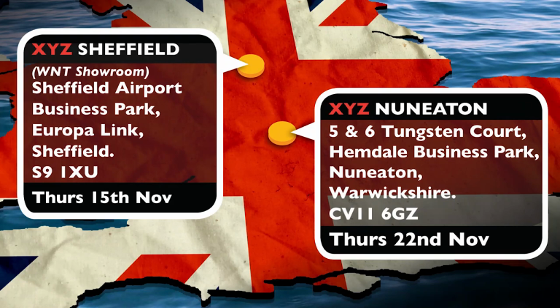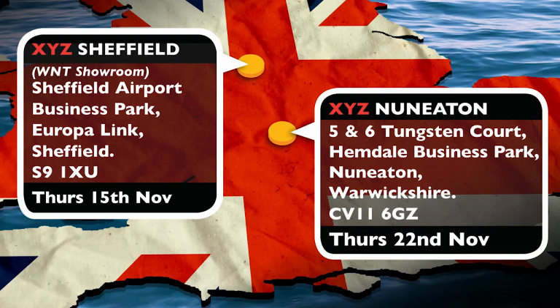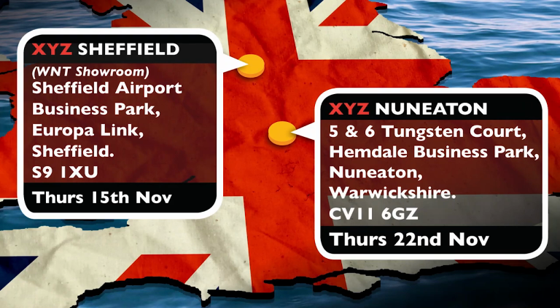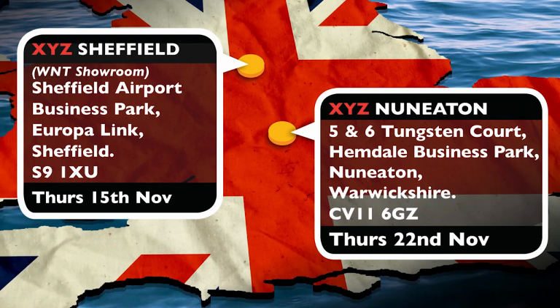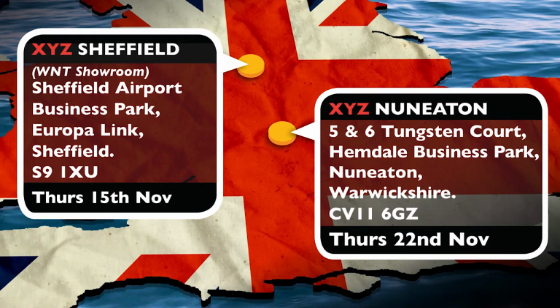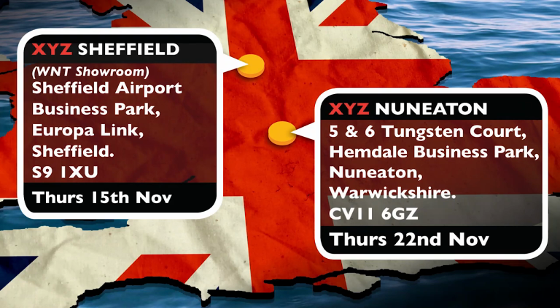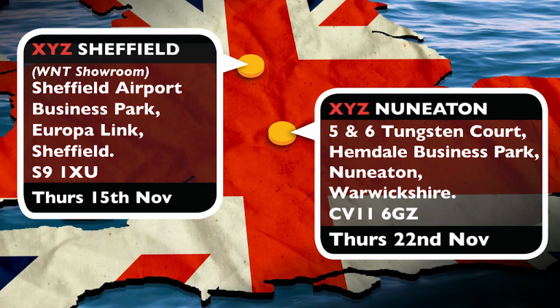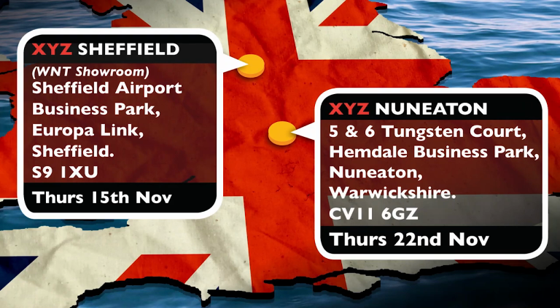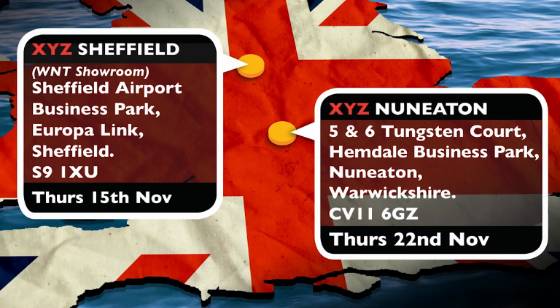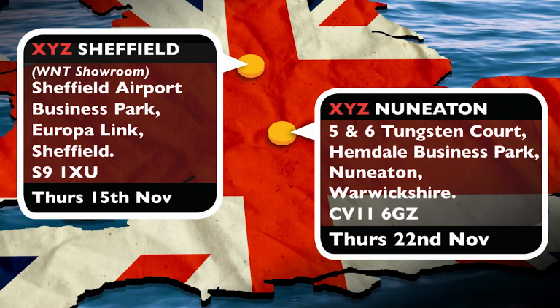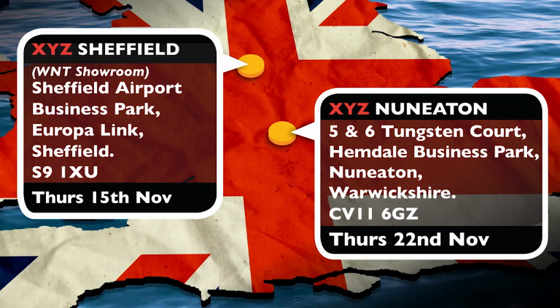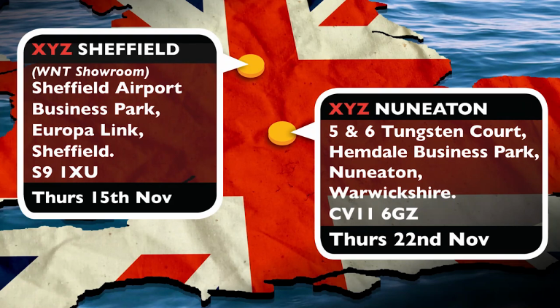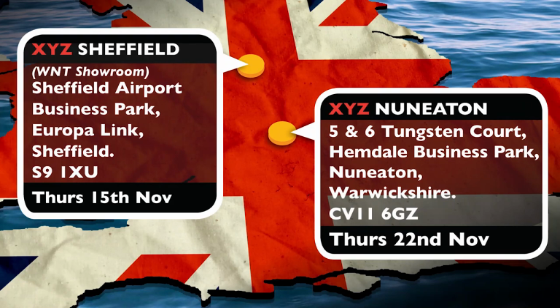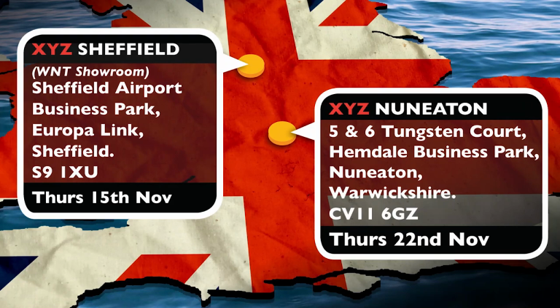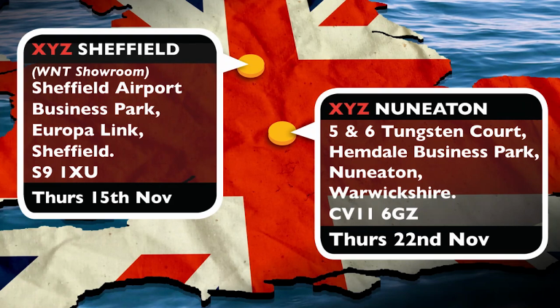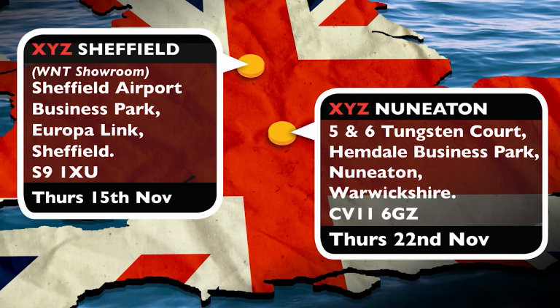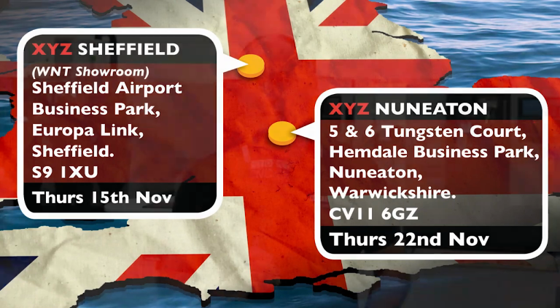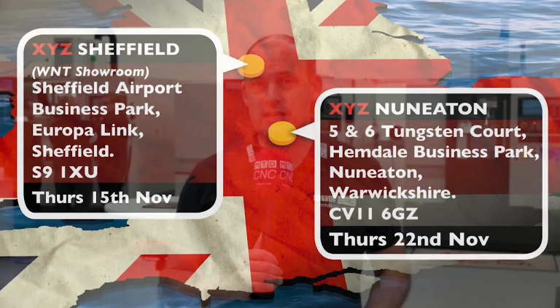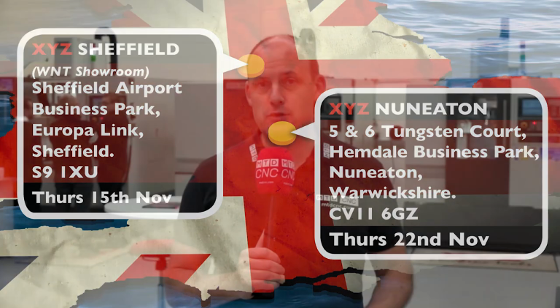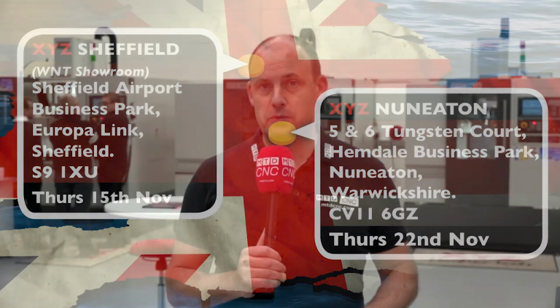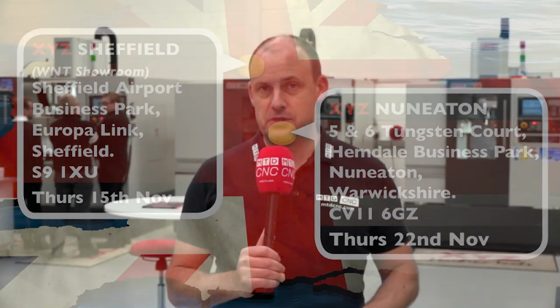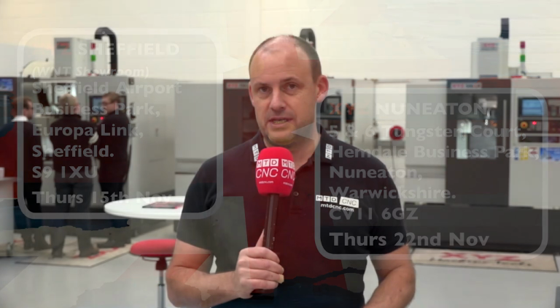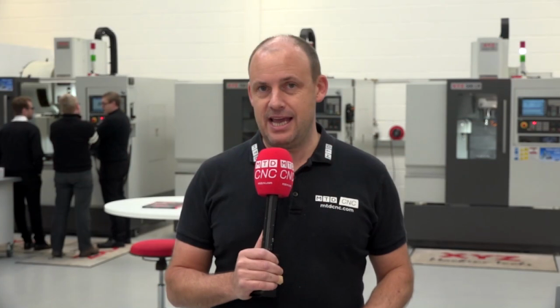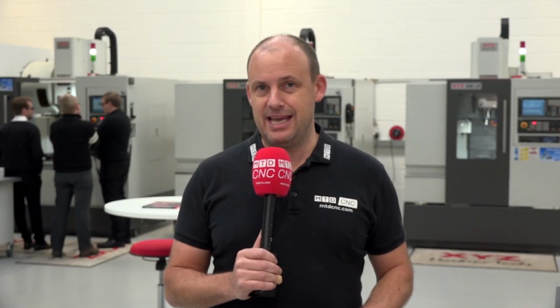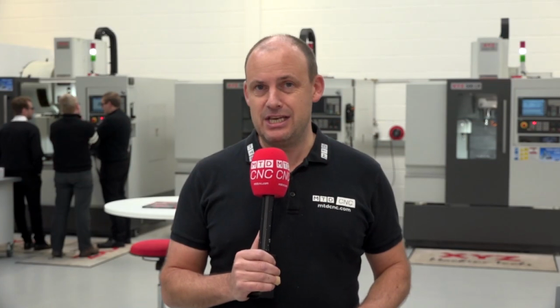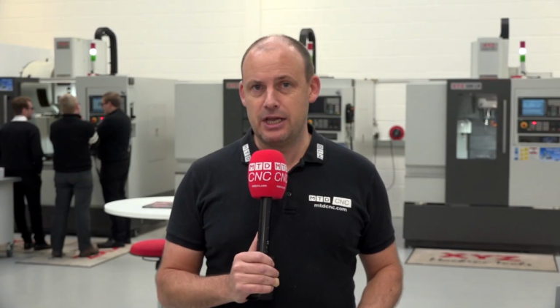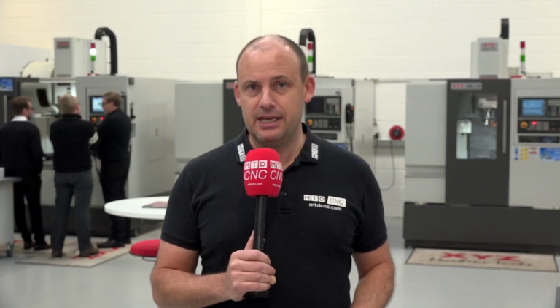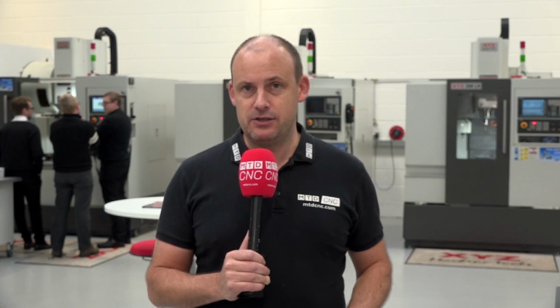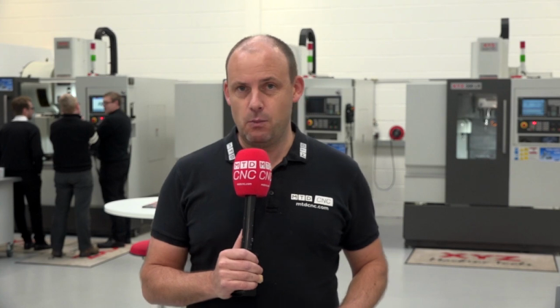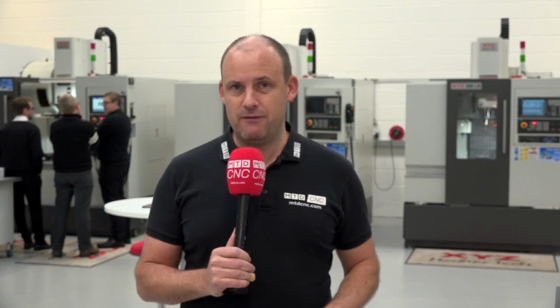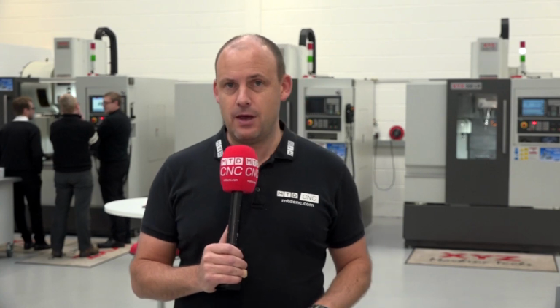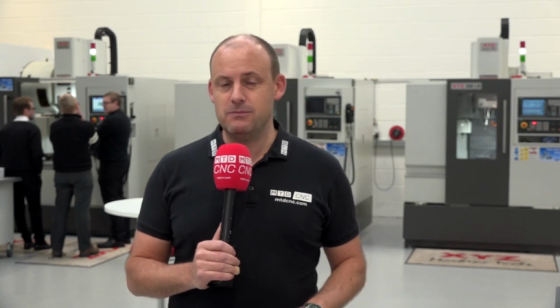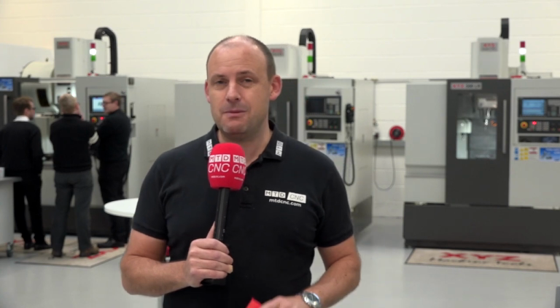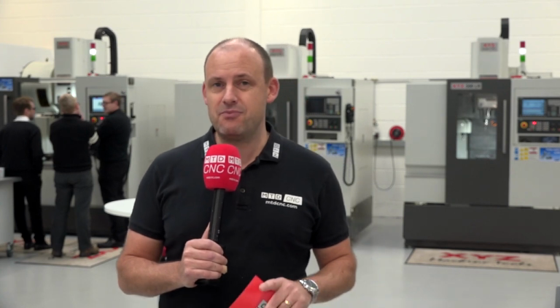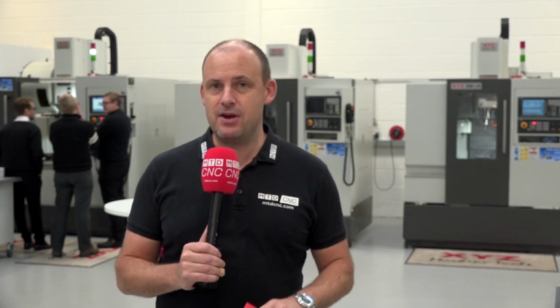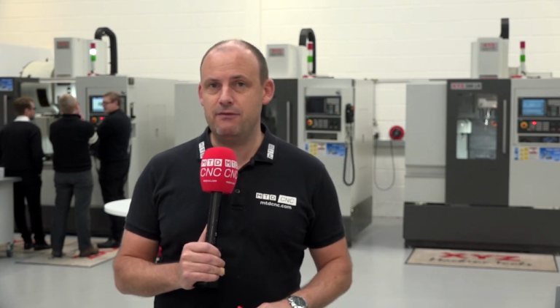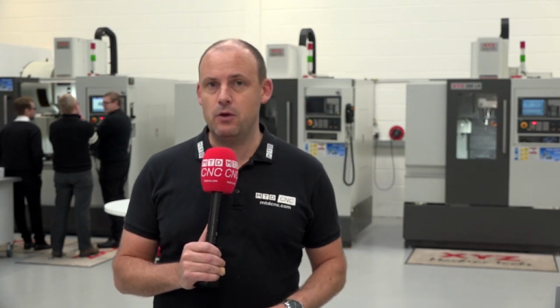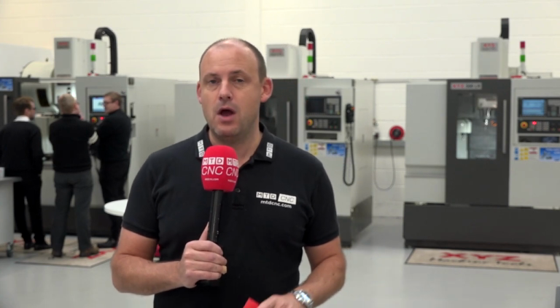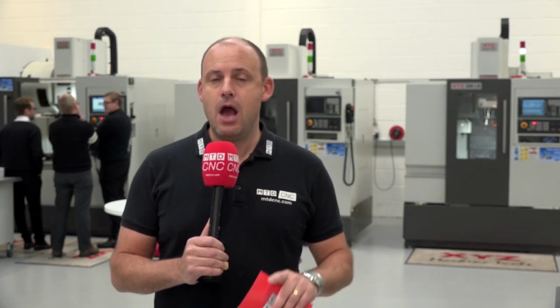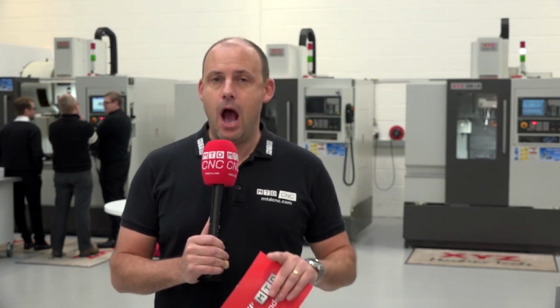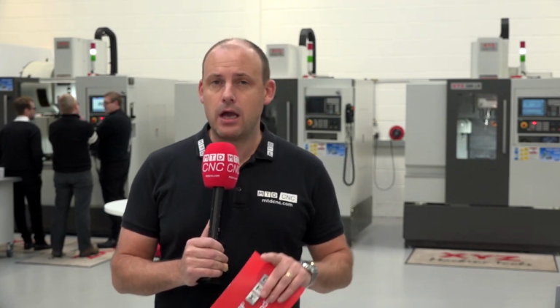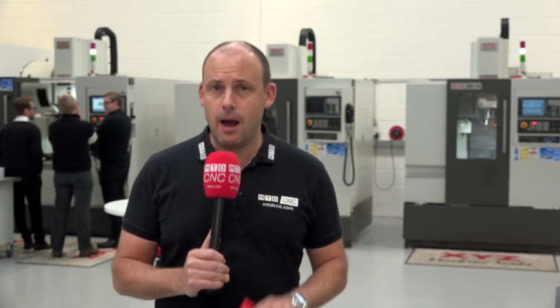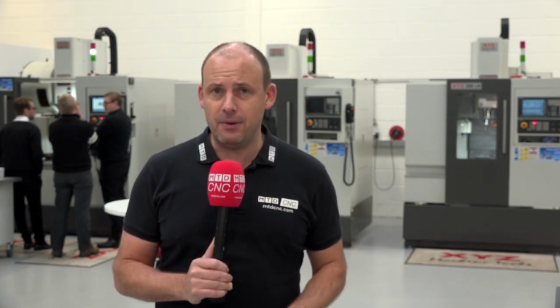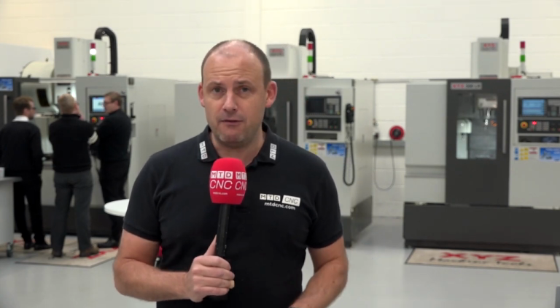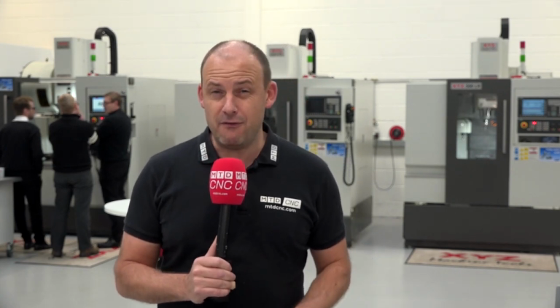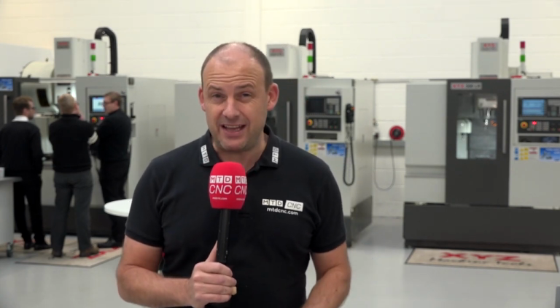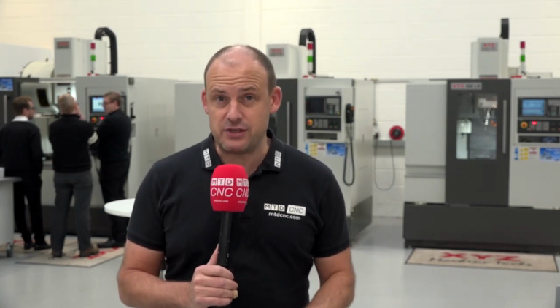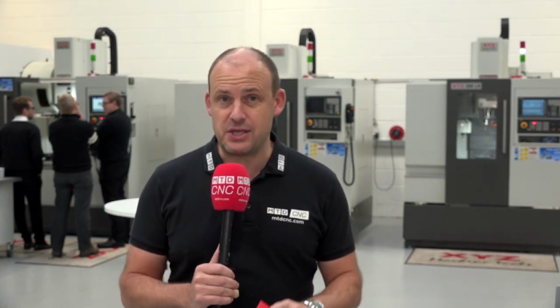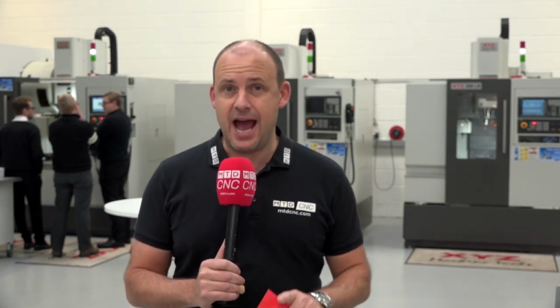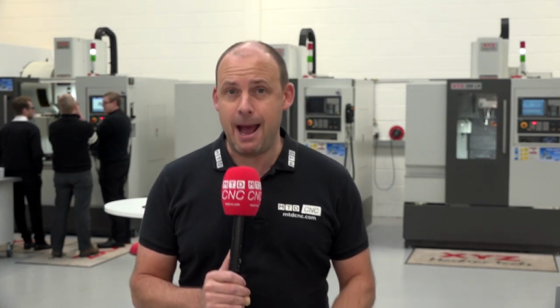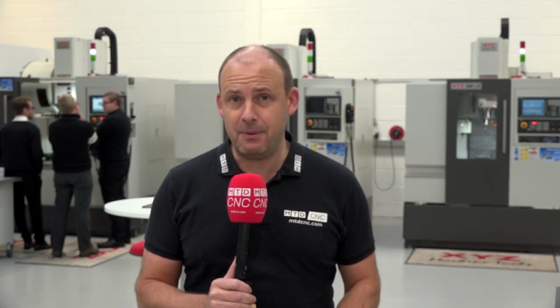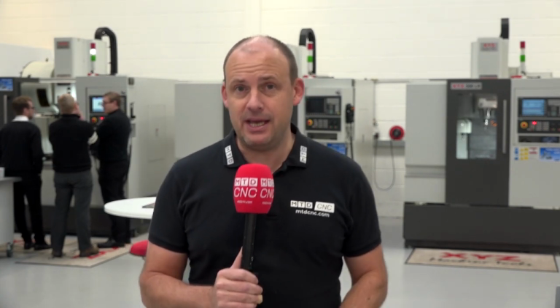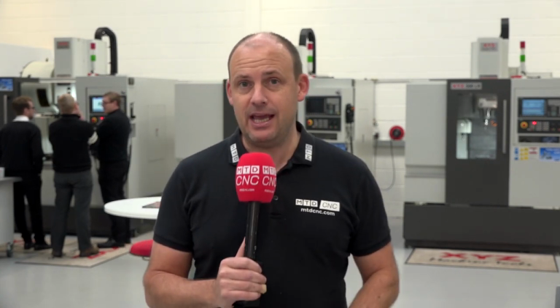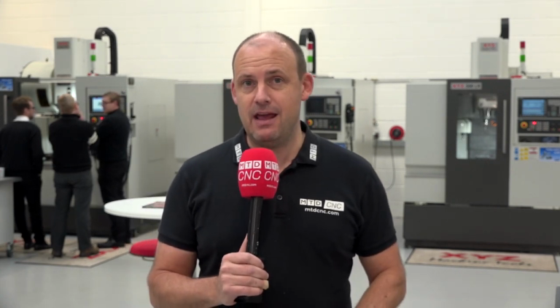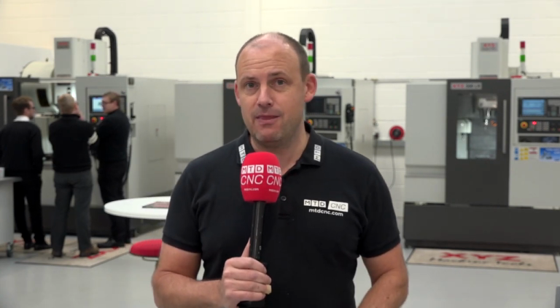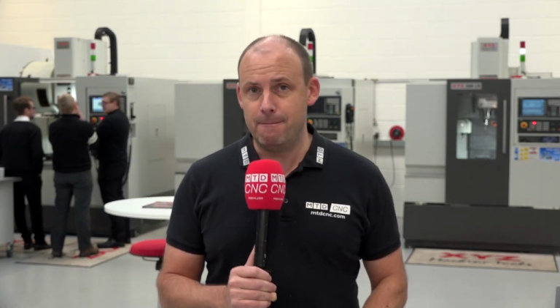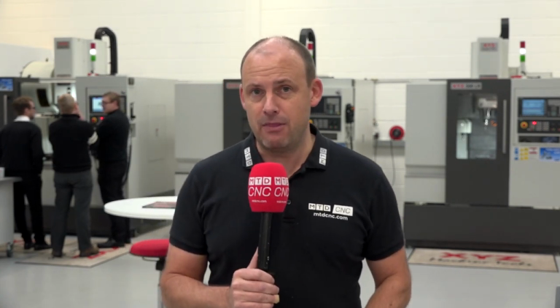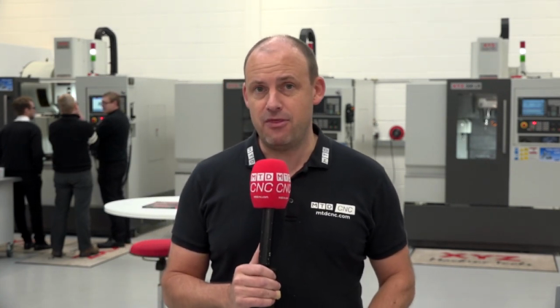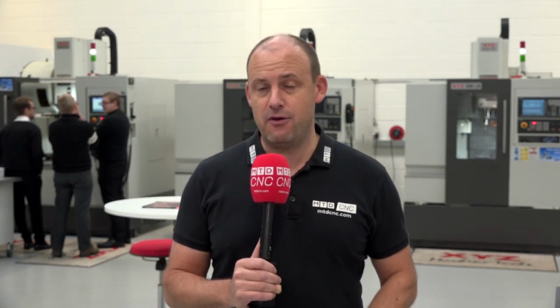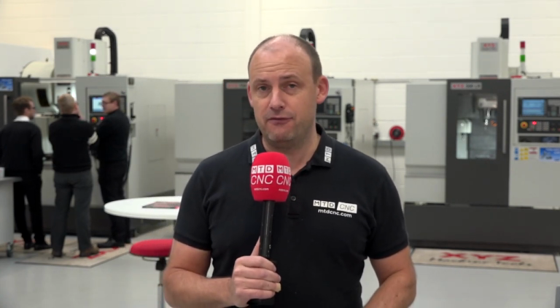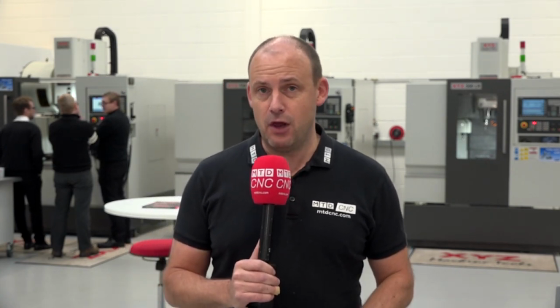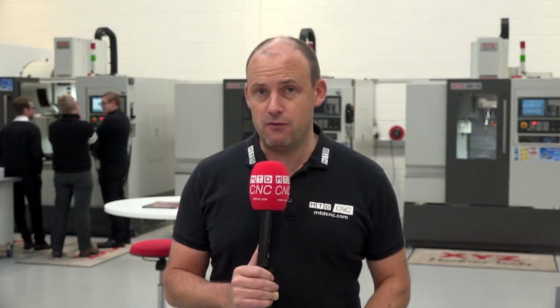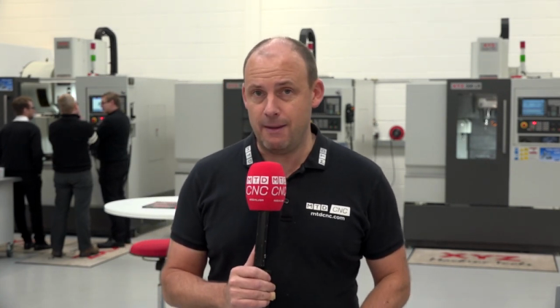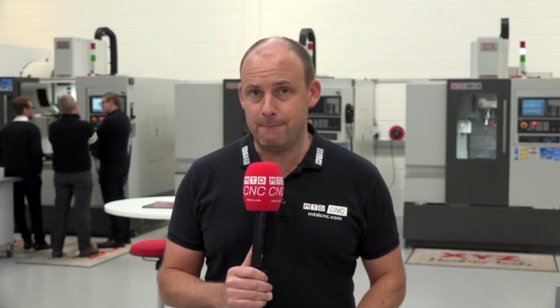MTD CNC are at XYZ Machine Tools today in Nuneaton. We've come to preview a couple of events that are happening in the month of November.